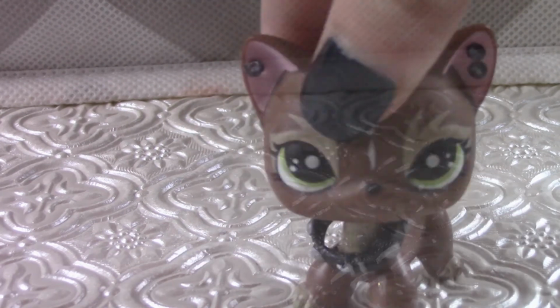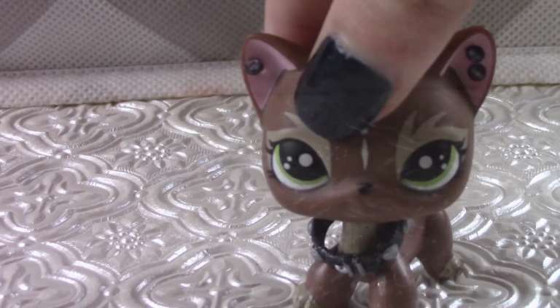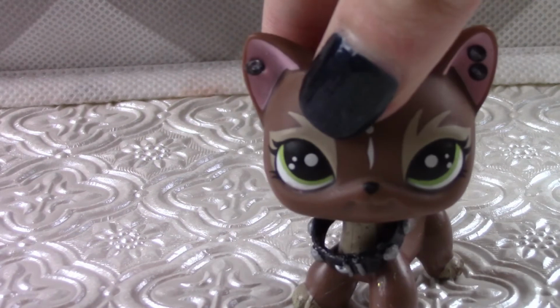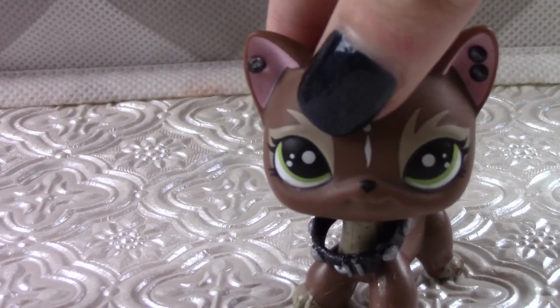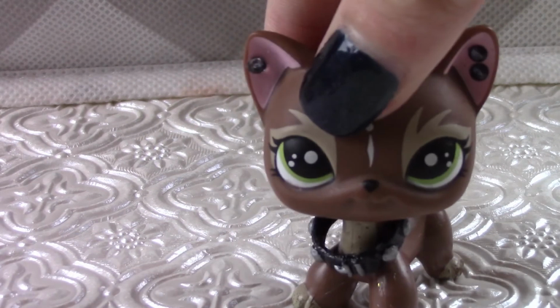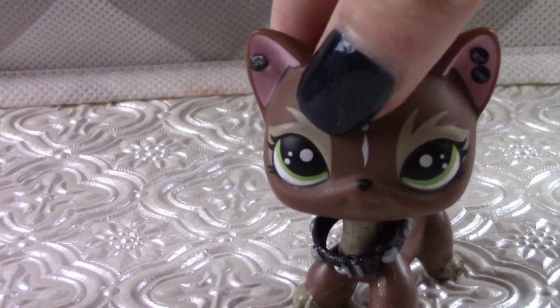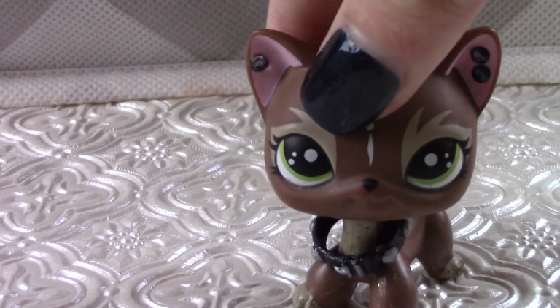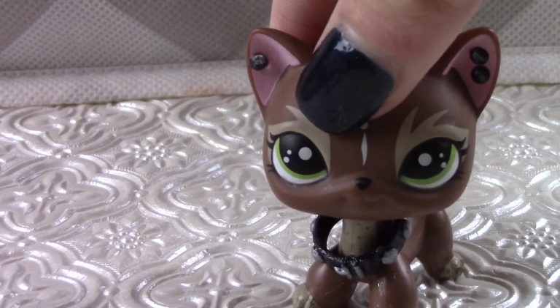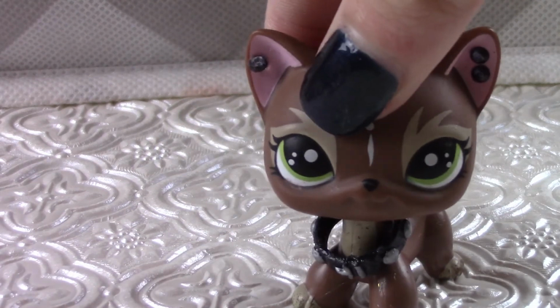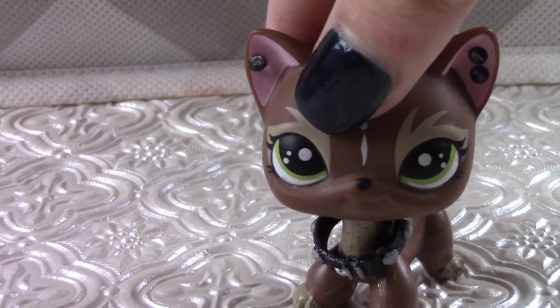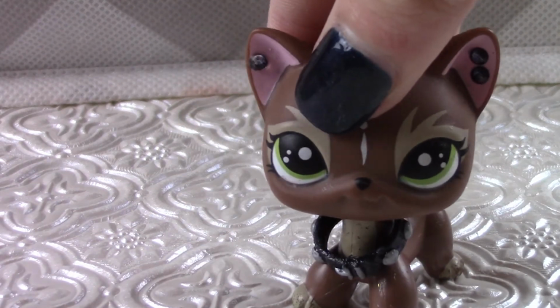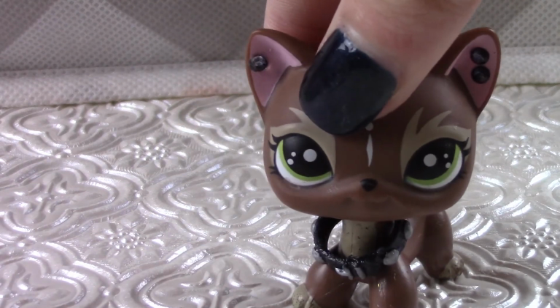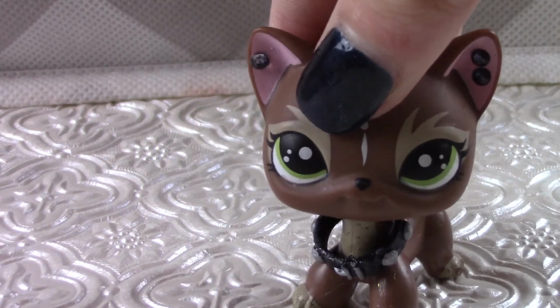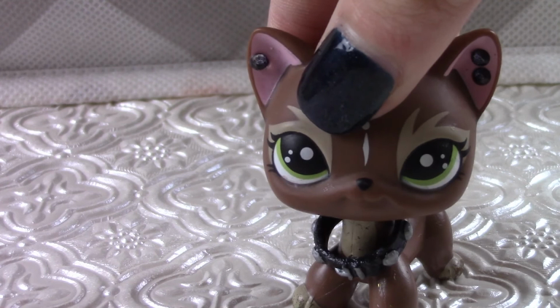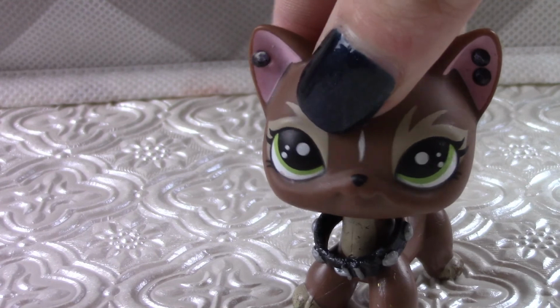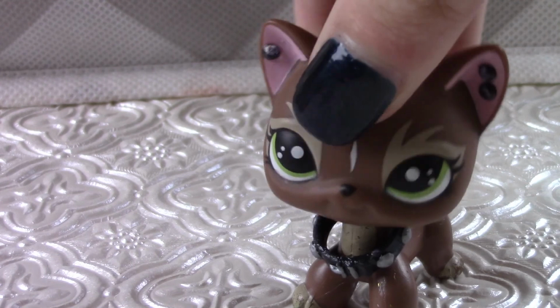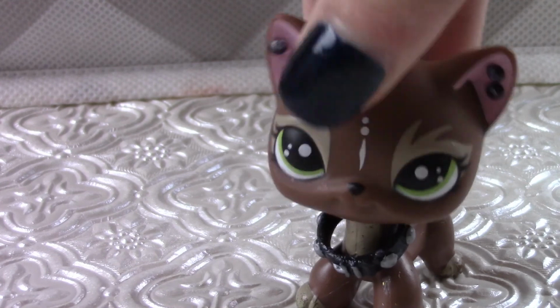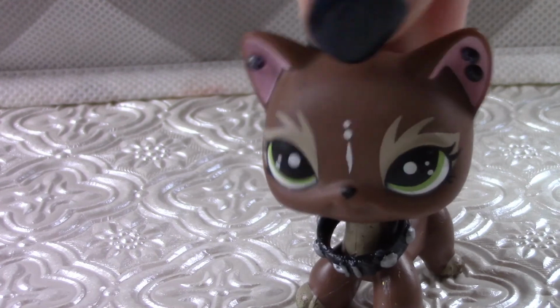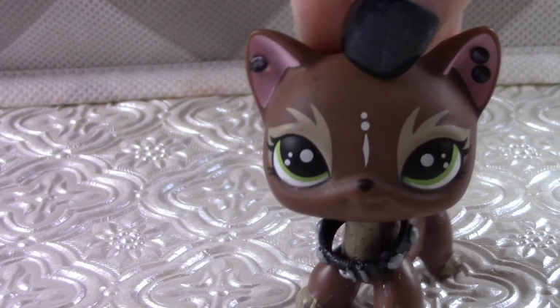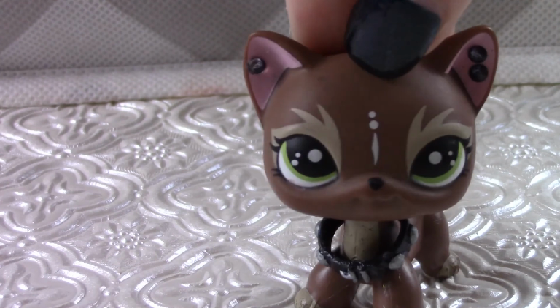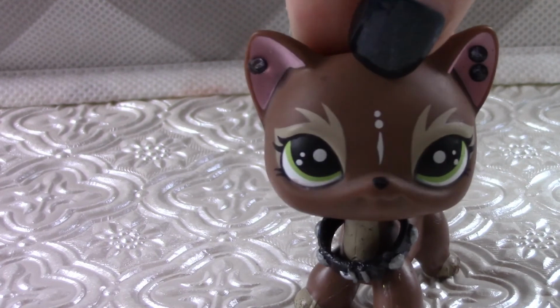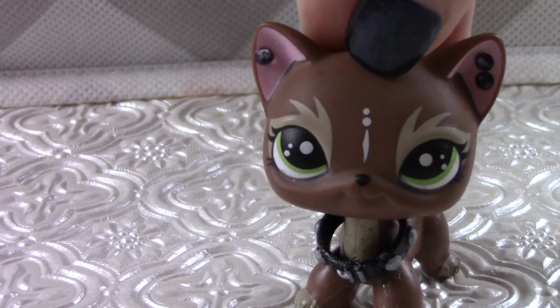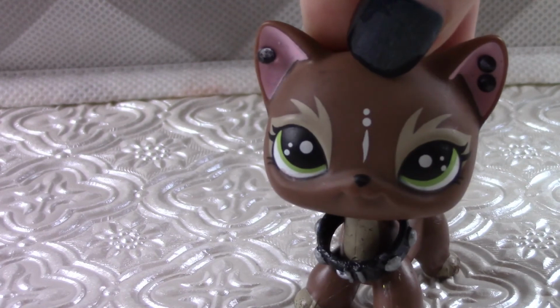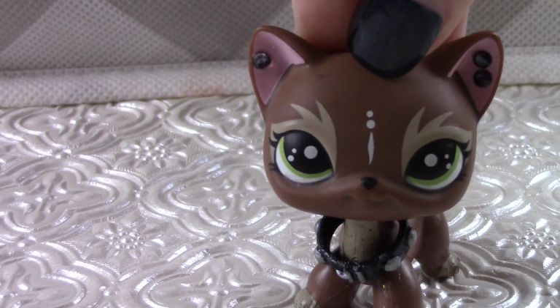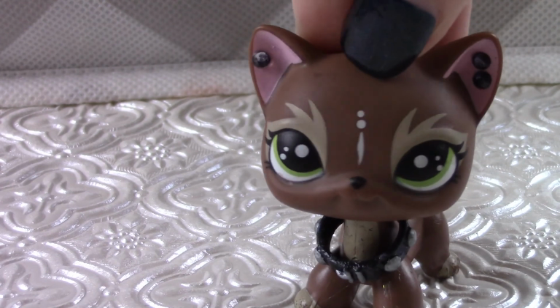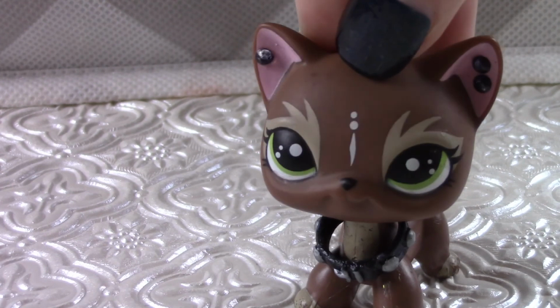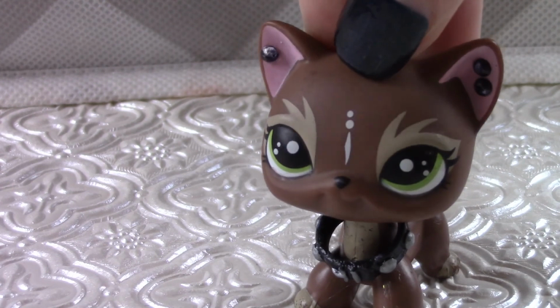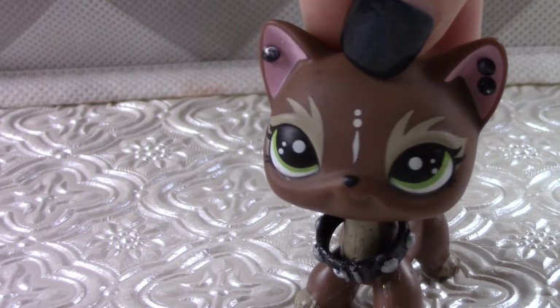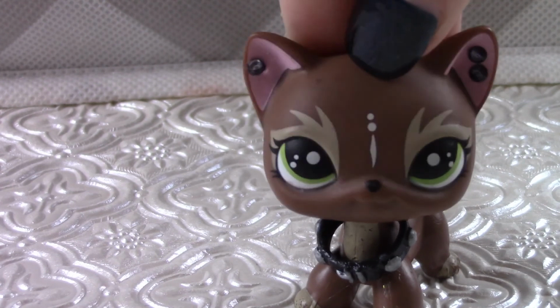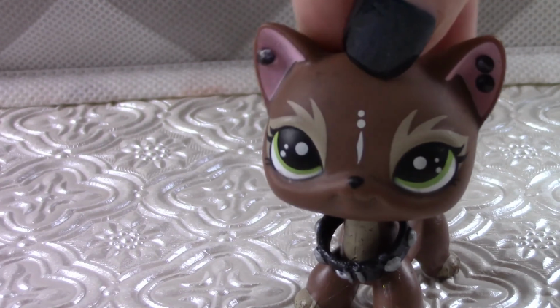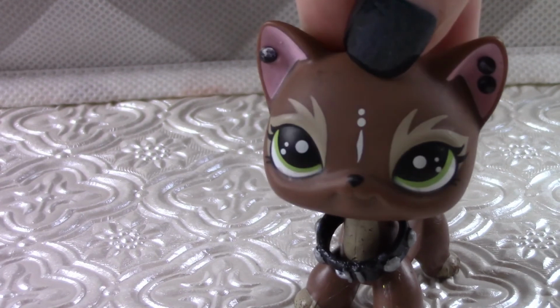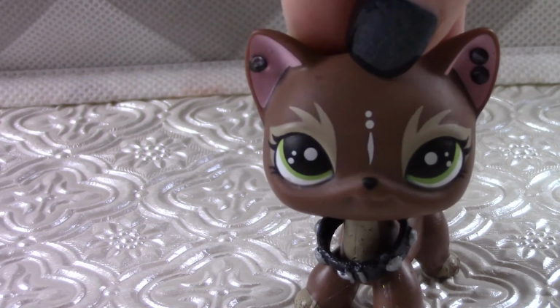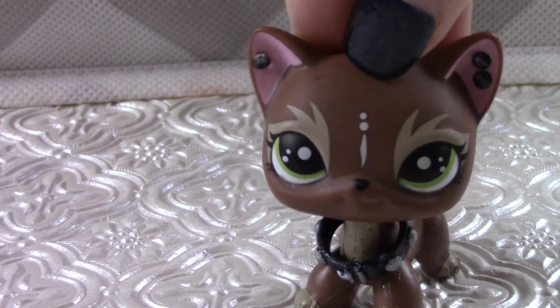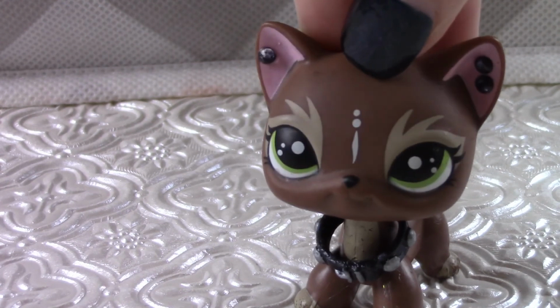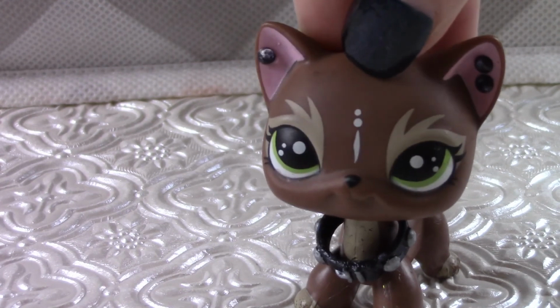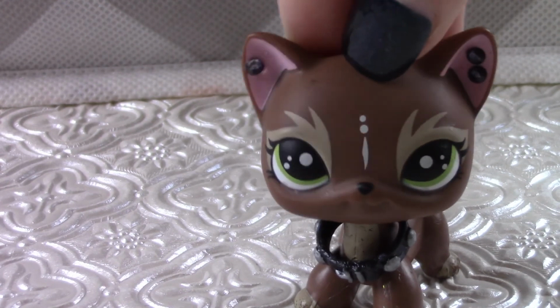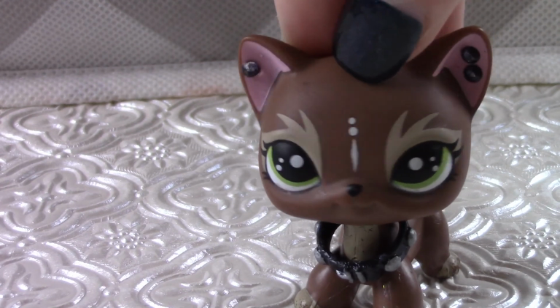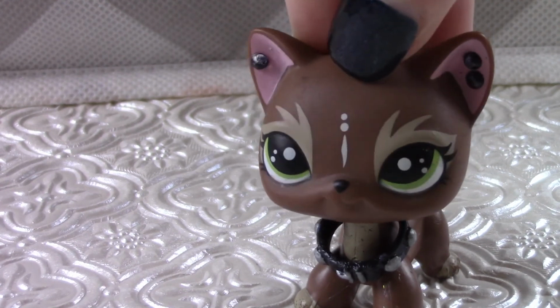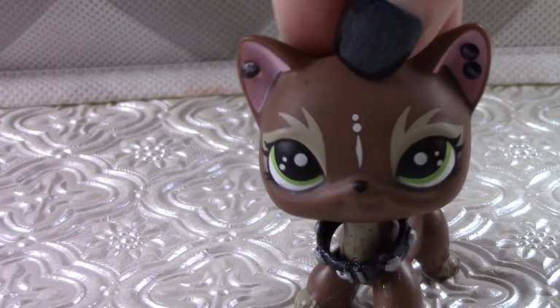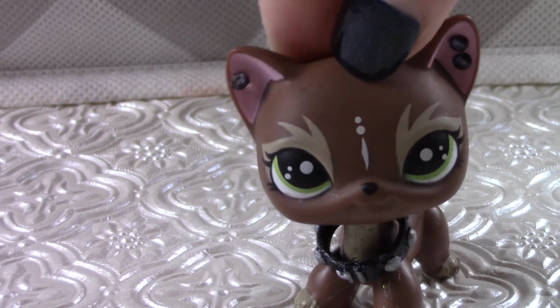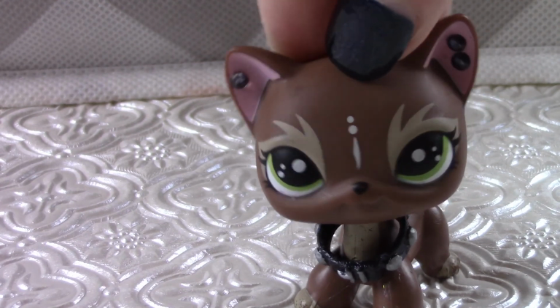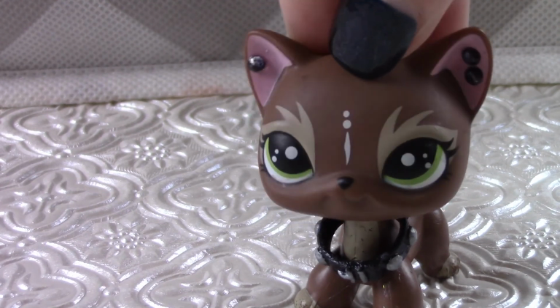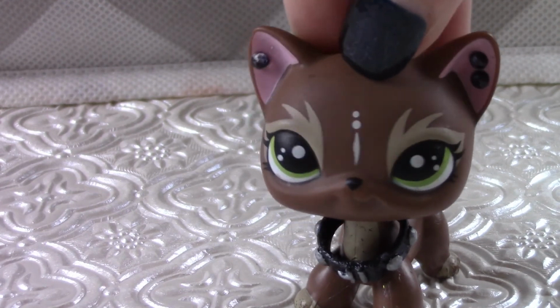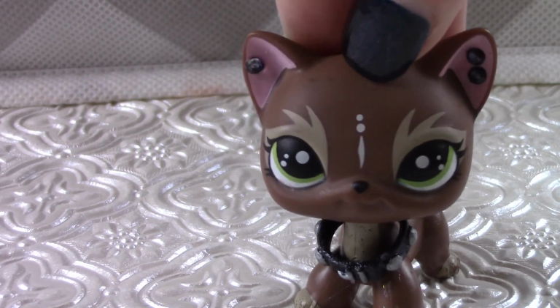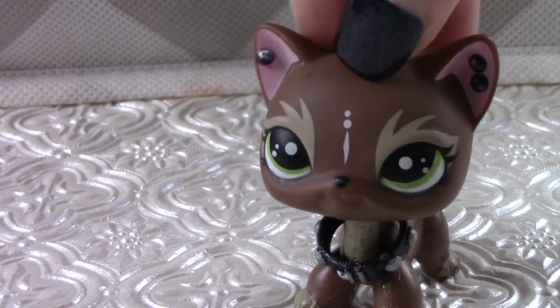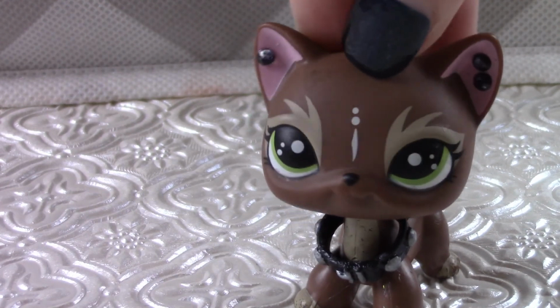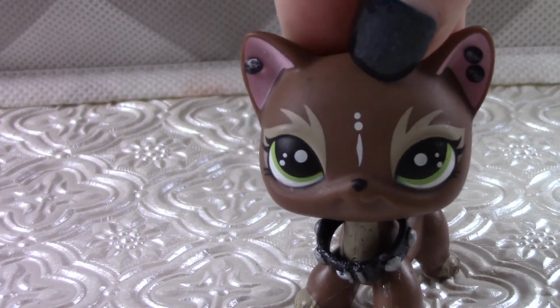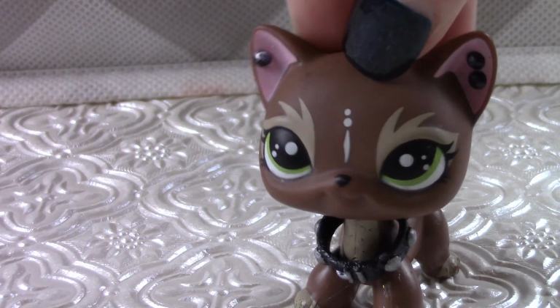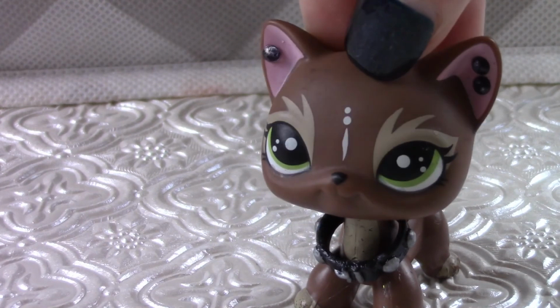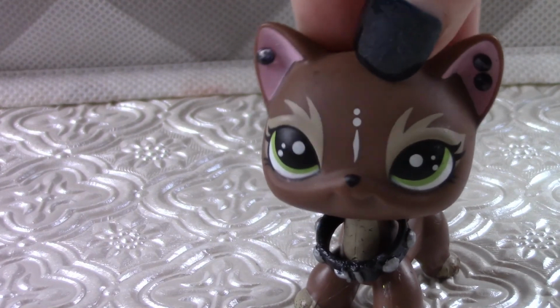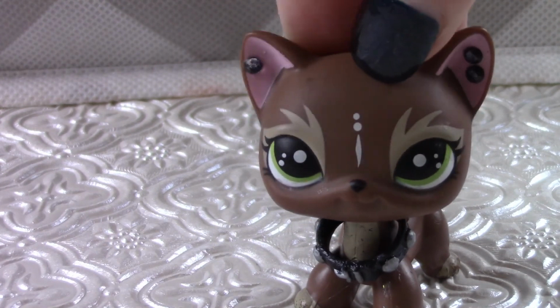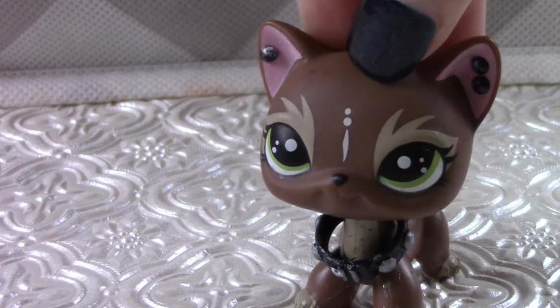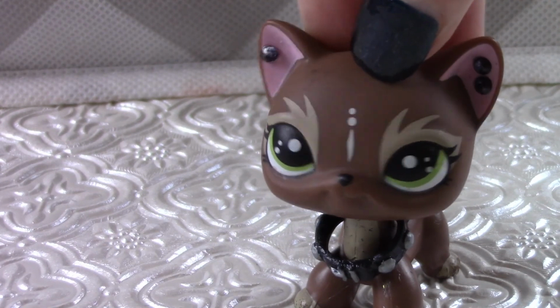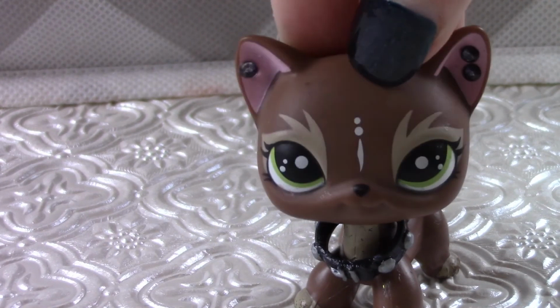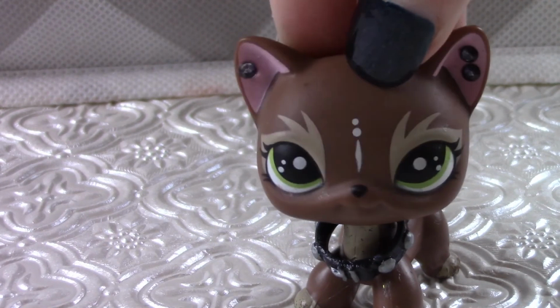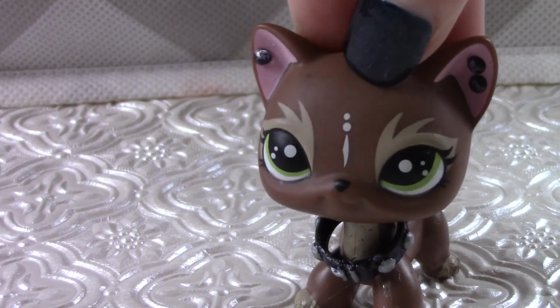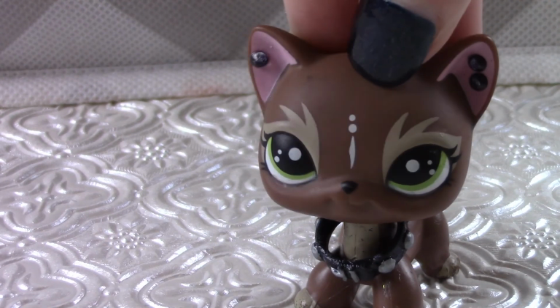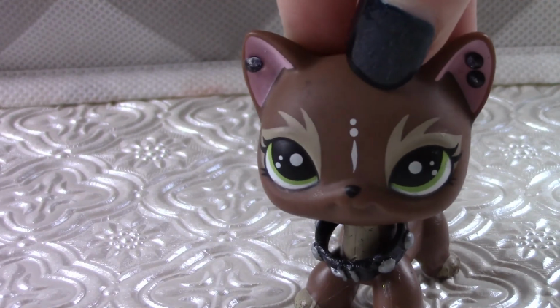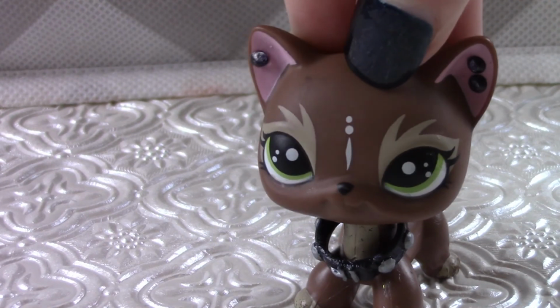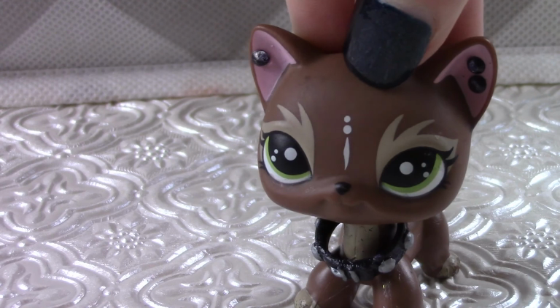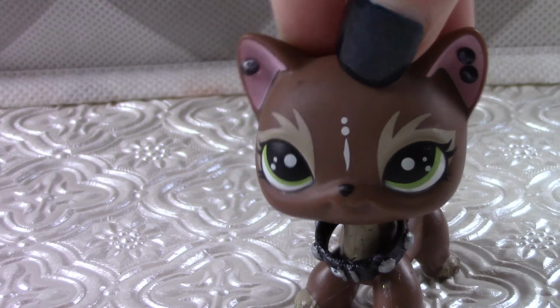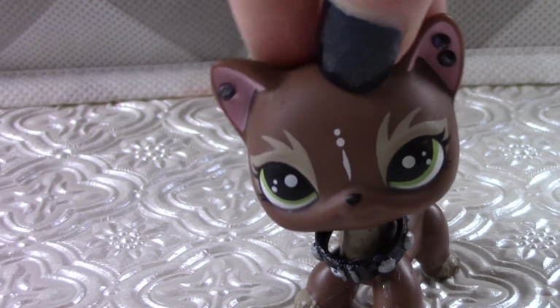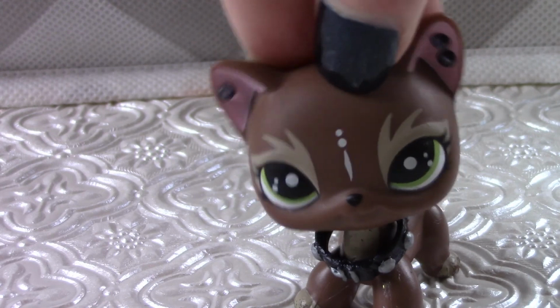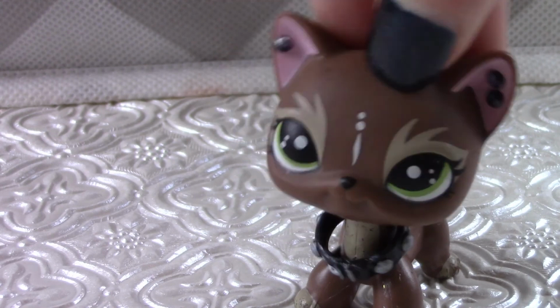Anyways, I hope you guys enjoyed this video. Let me know if you guys collect any LPS, and if you do, what is your favorite one you have? Bye!